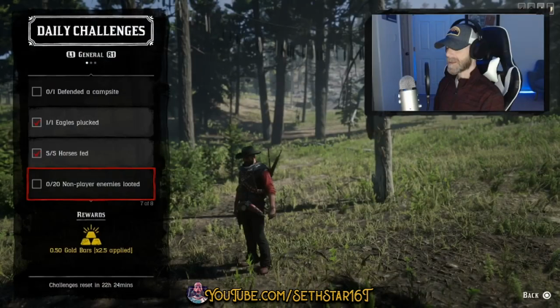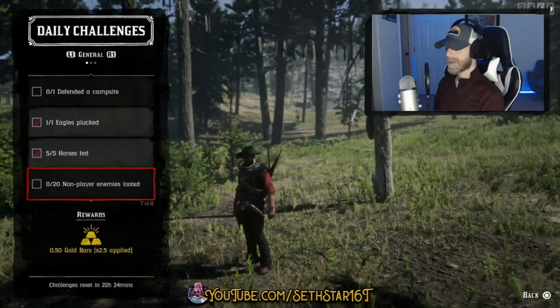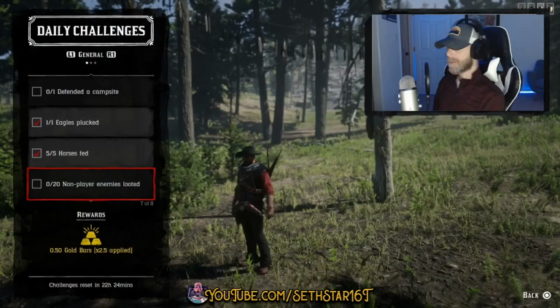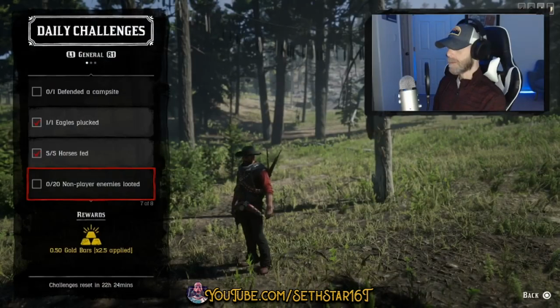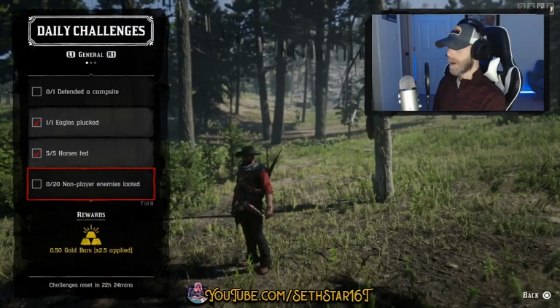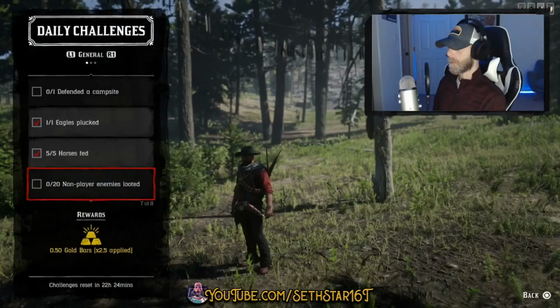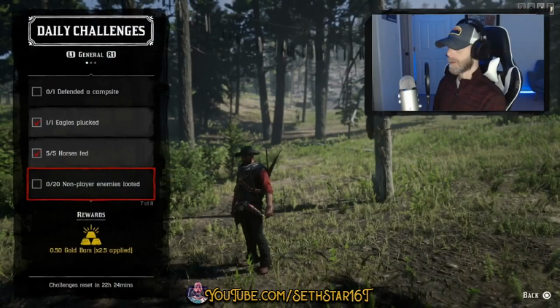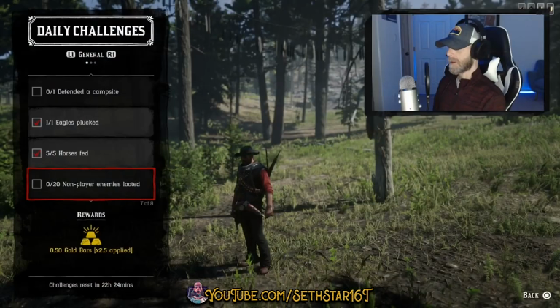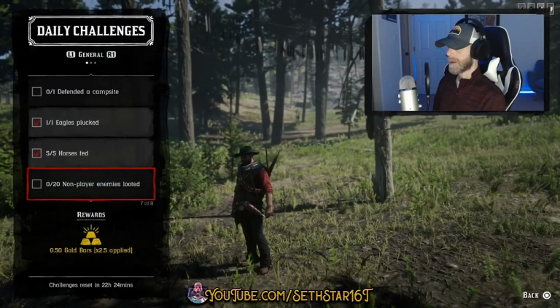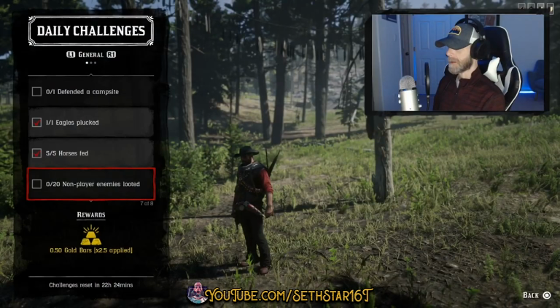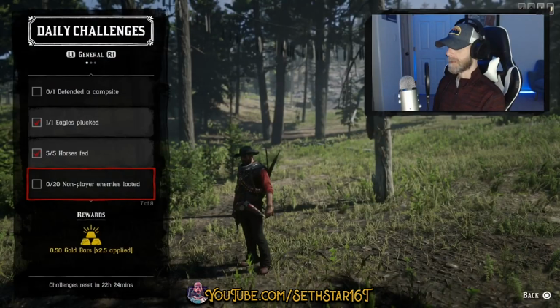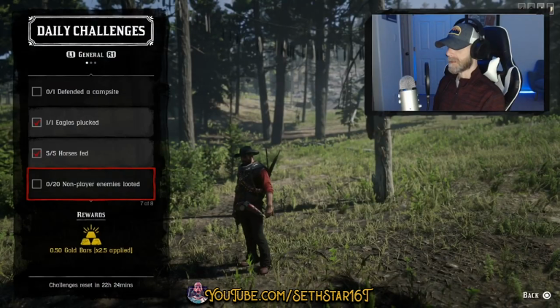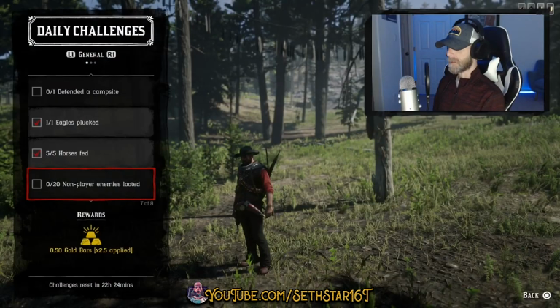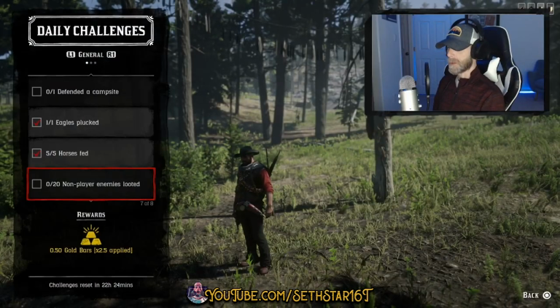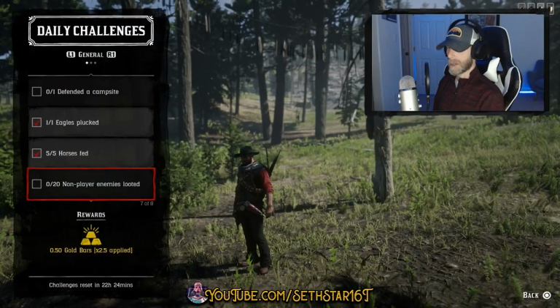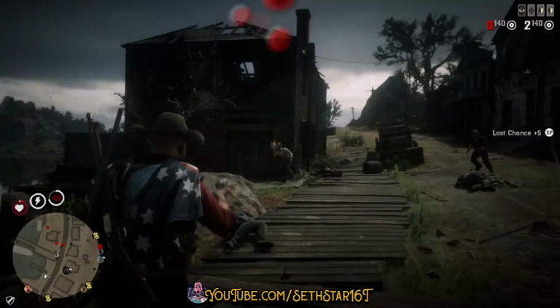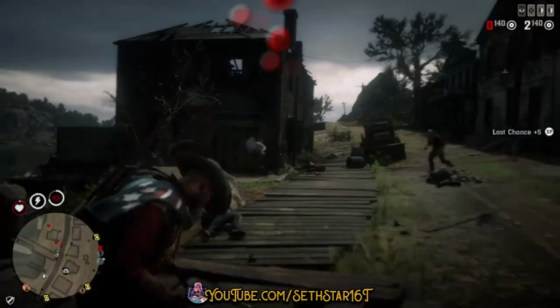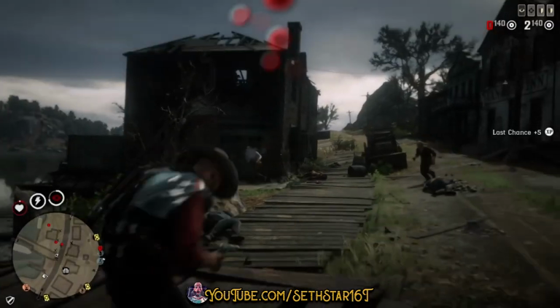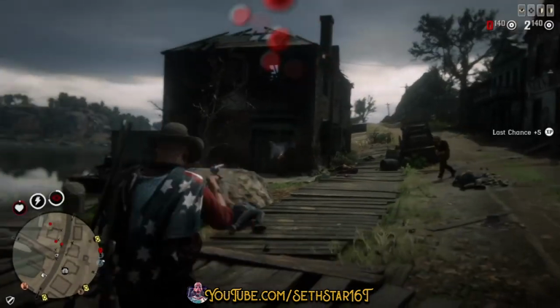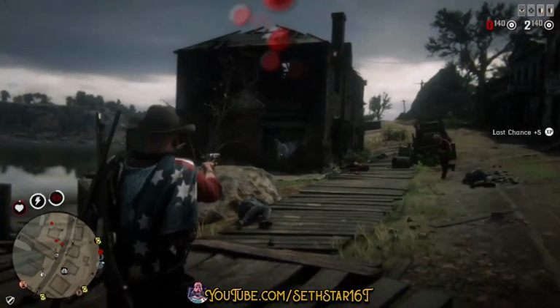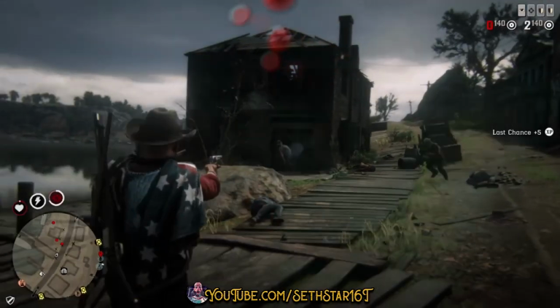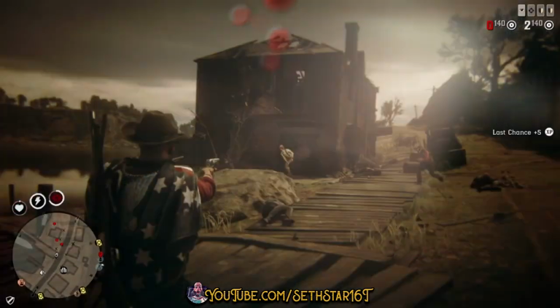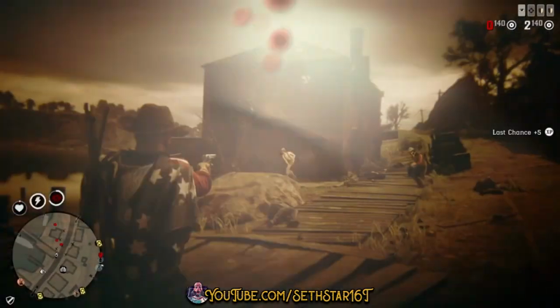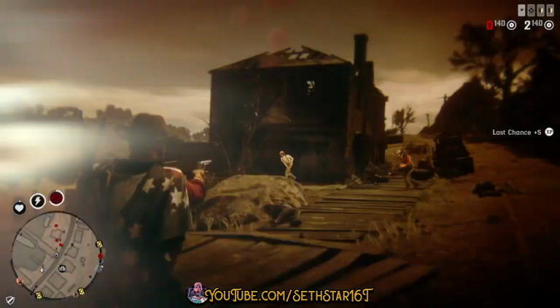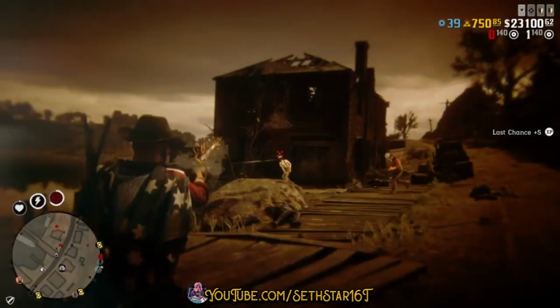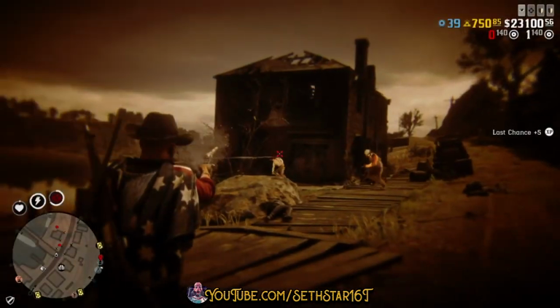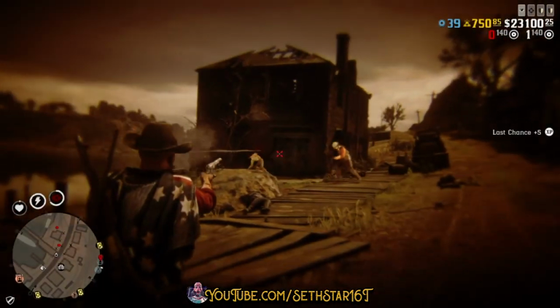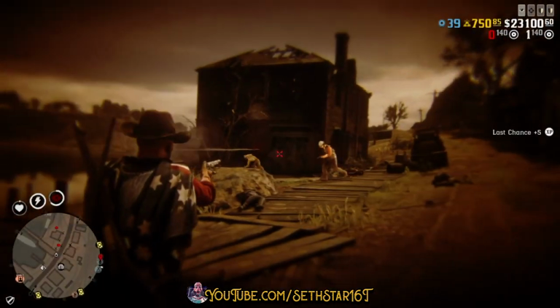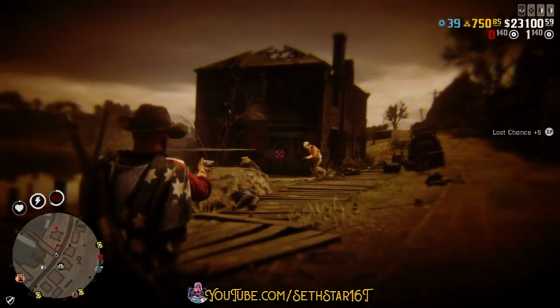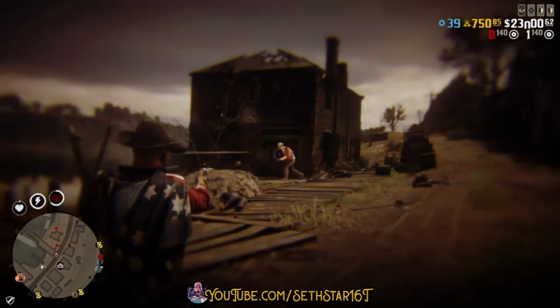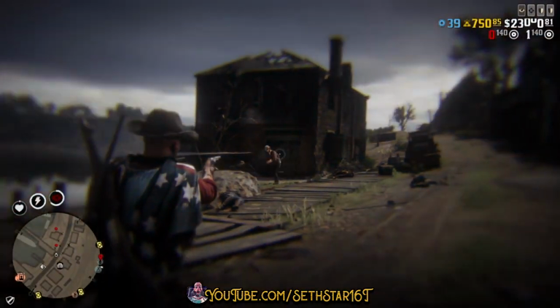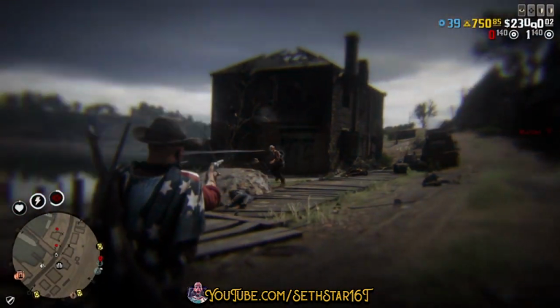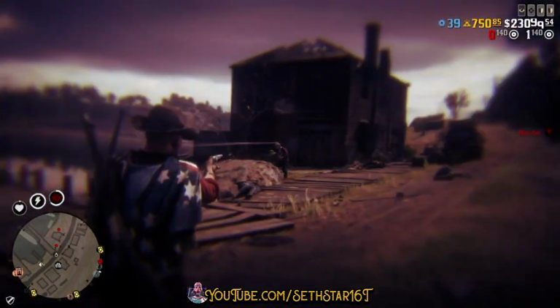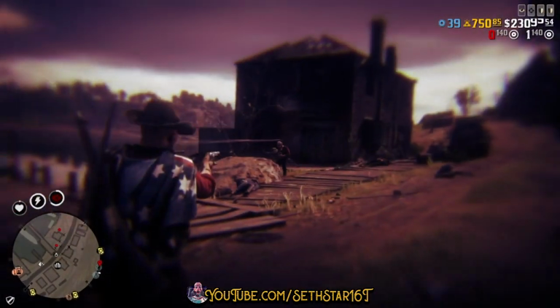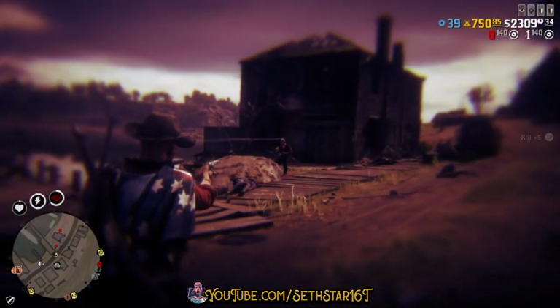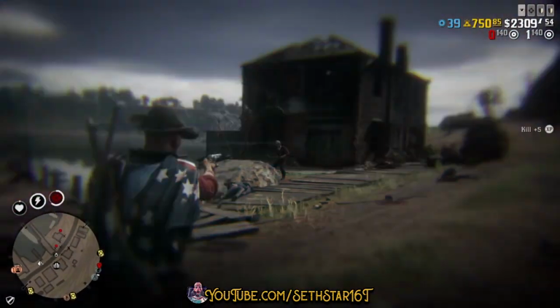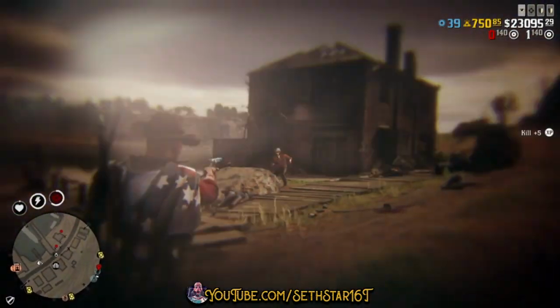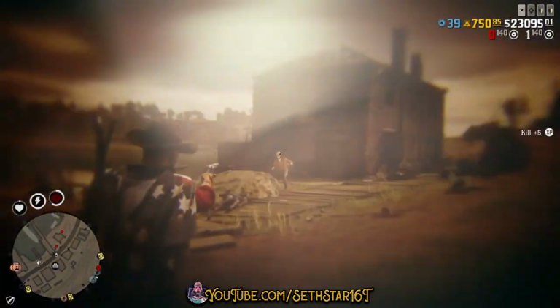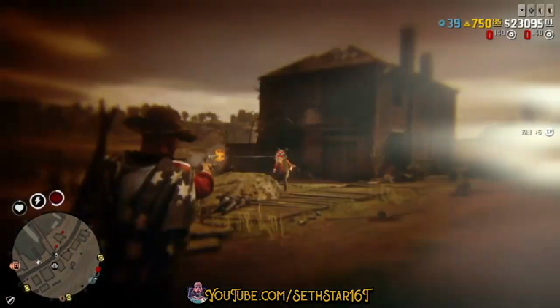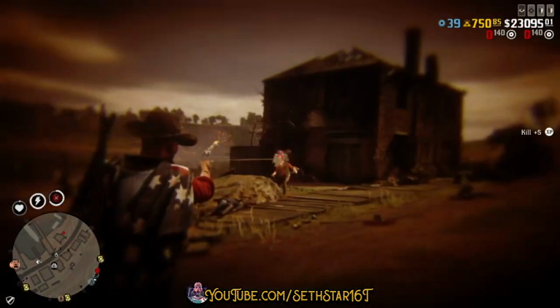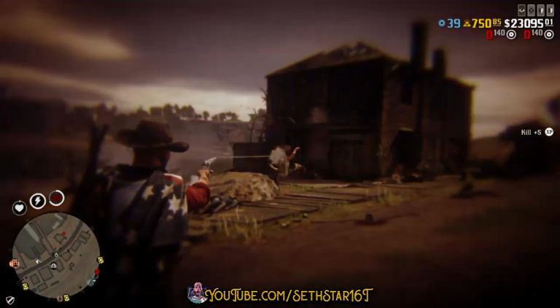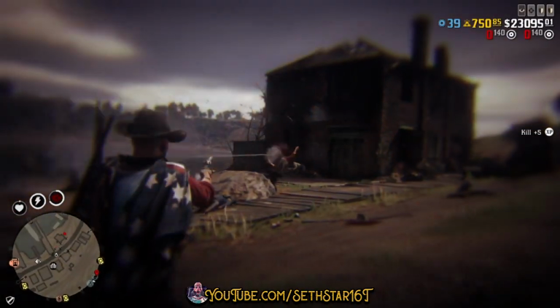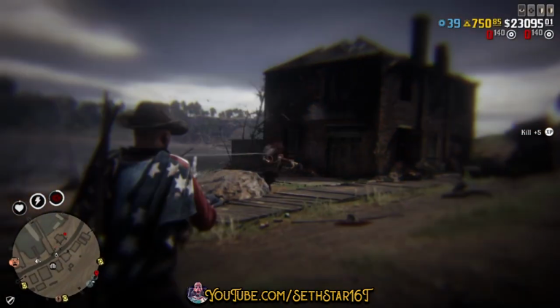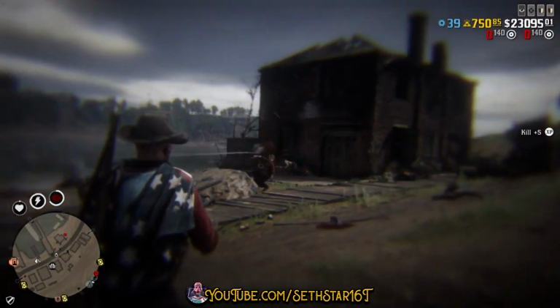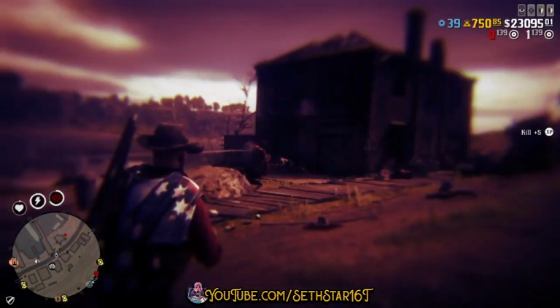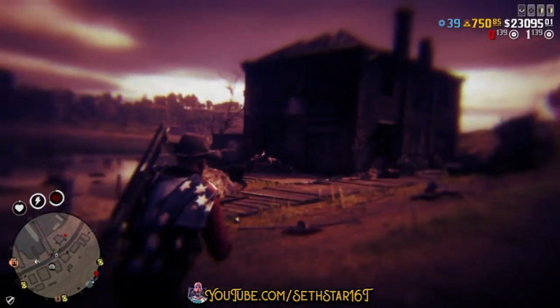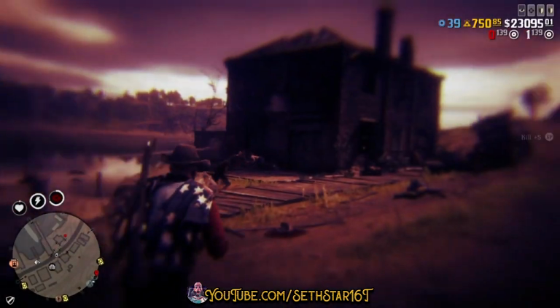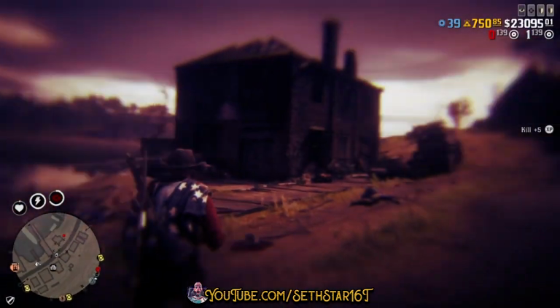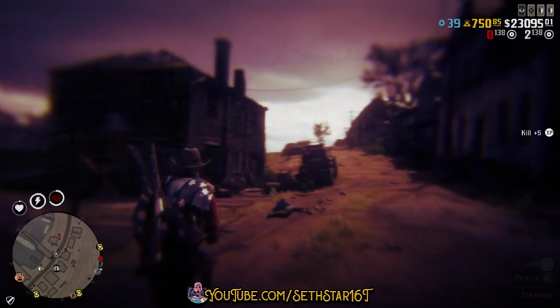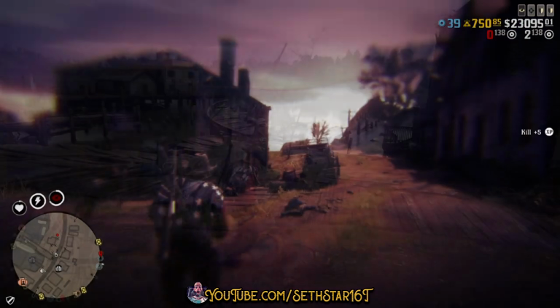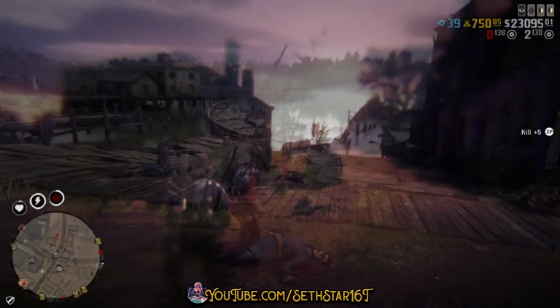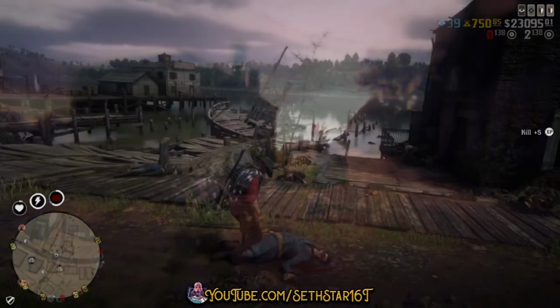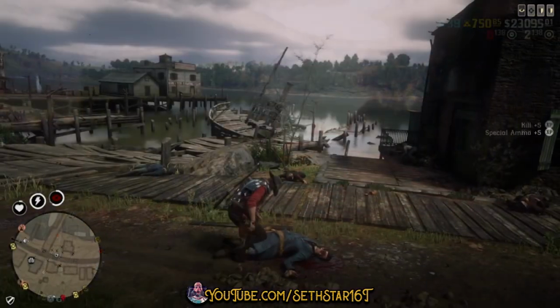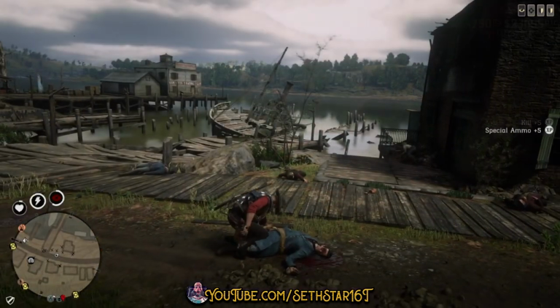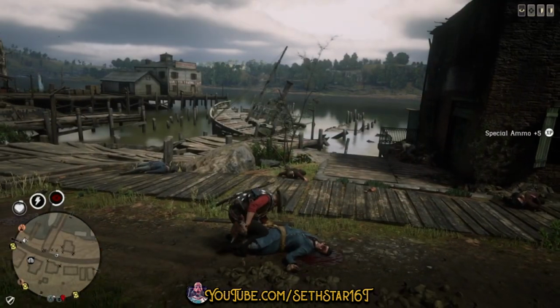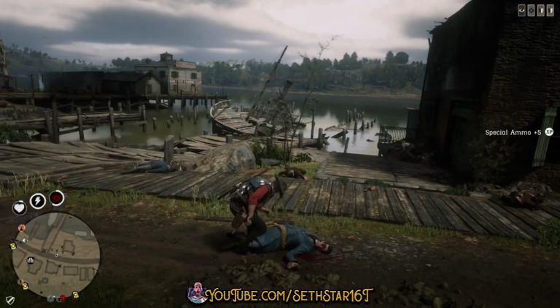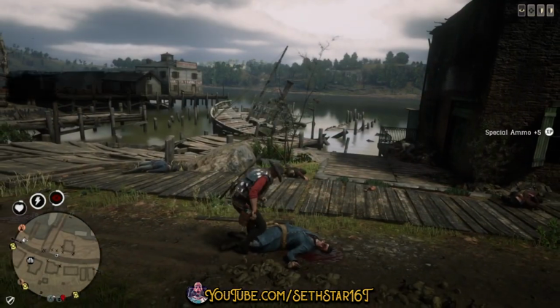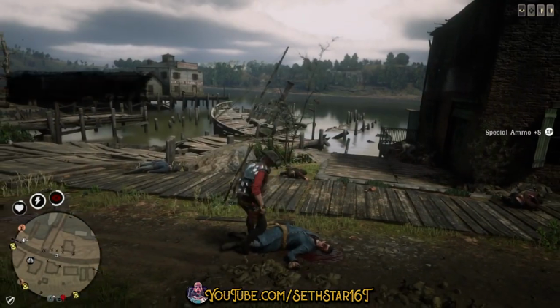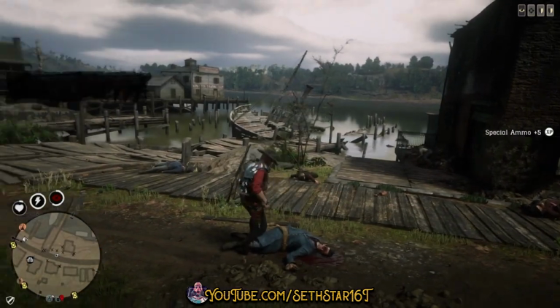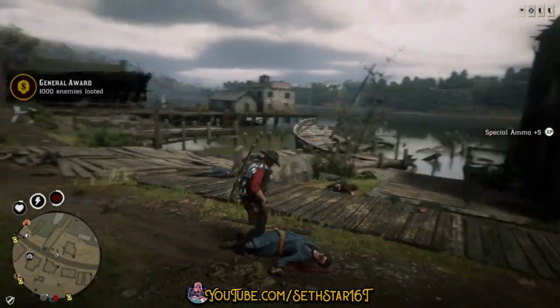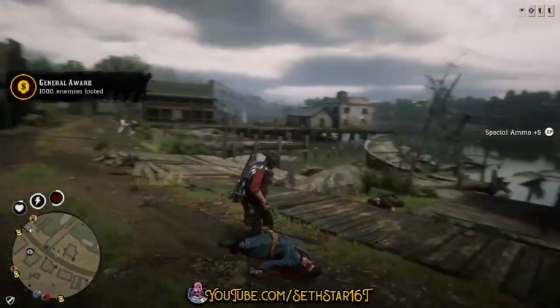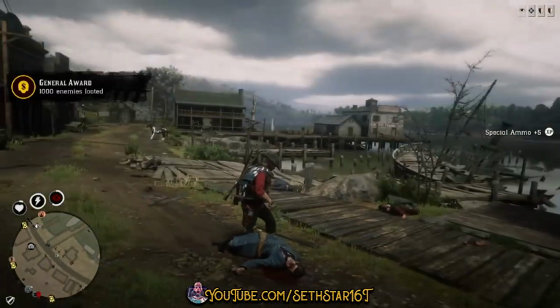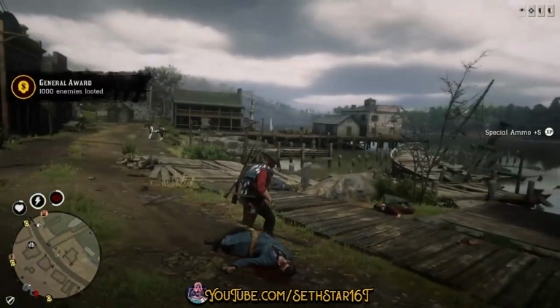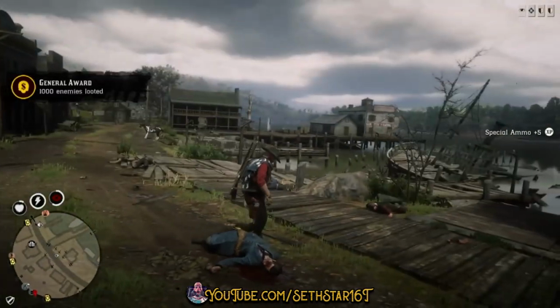Number 6: Non-player enemies looted. Any red NPCs will do, including aggravated locals and the law. Shoot them down and loot them up.